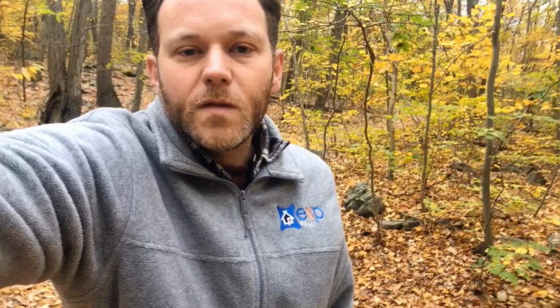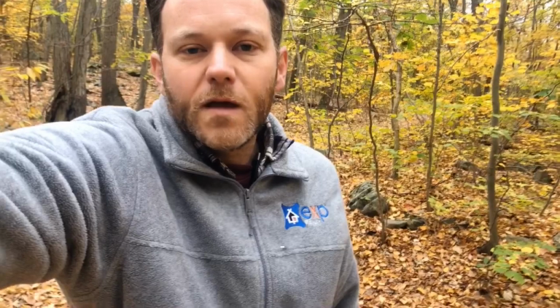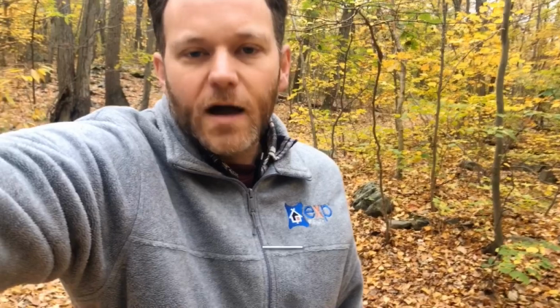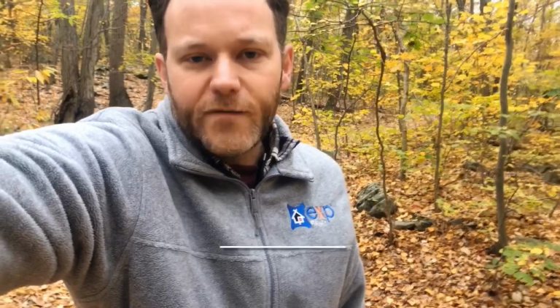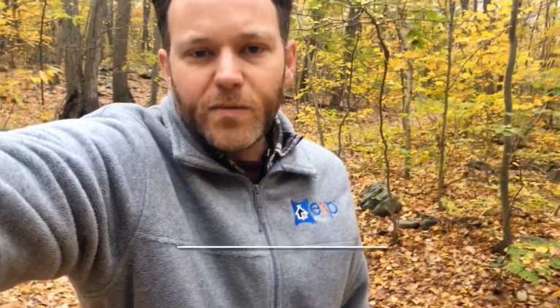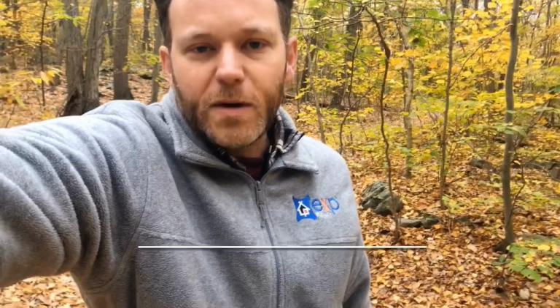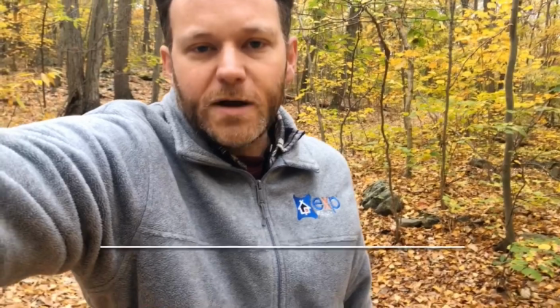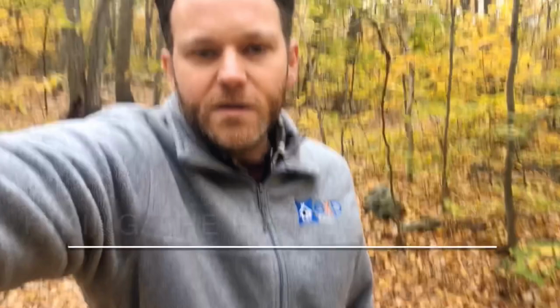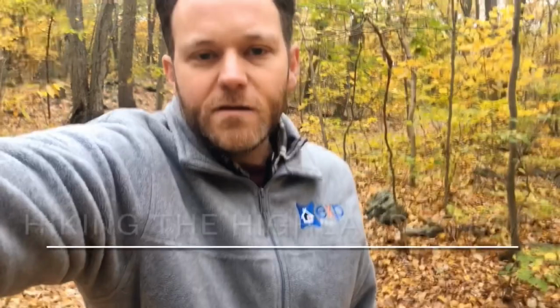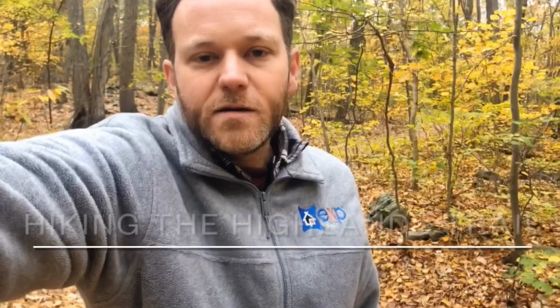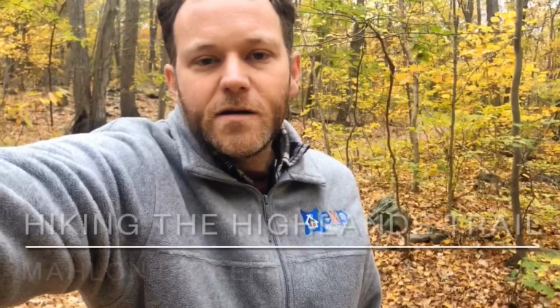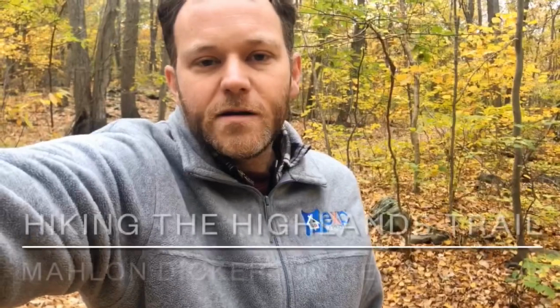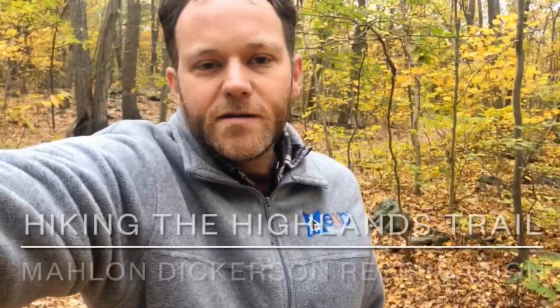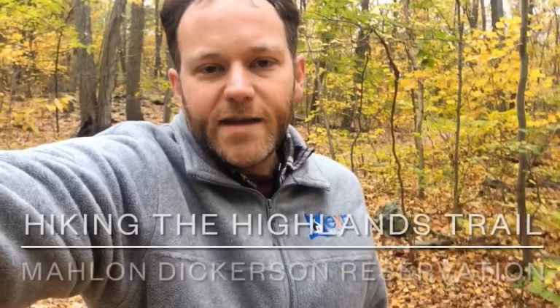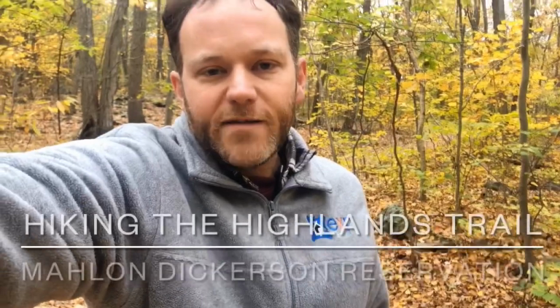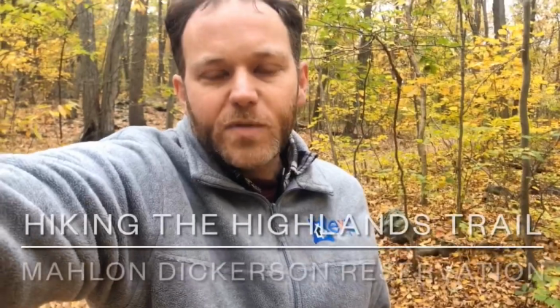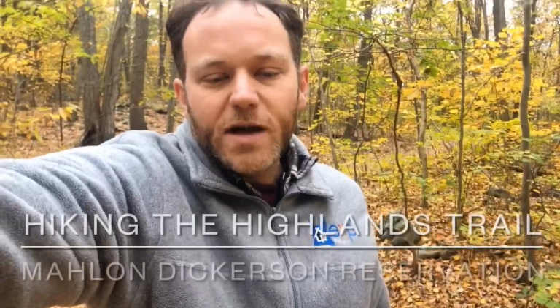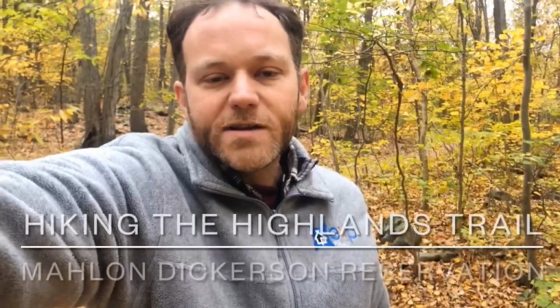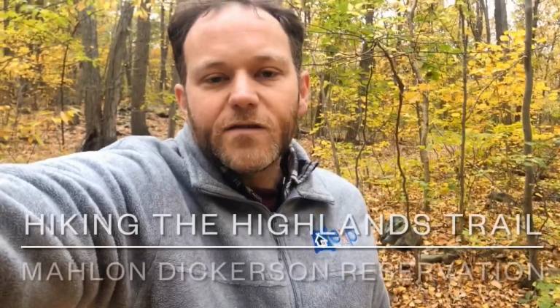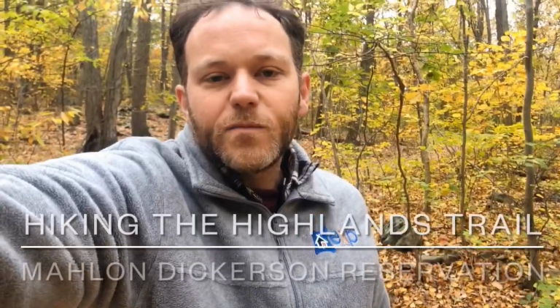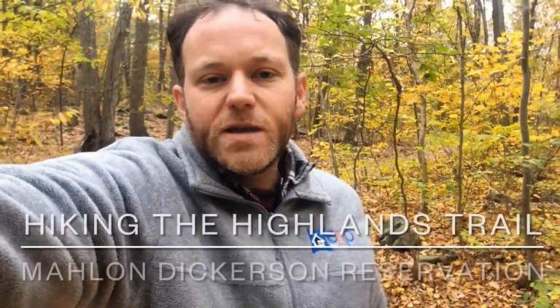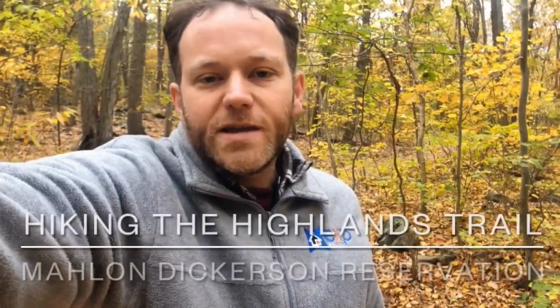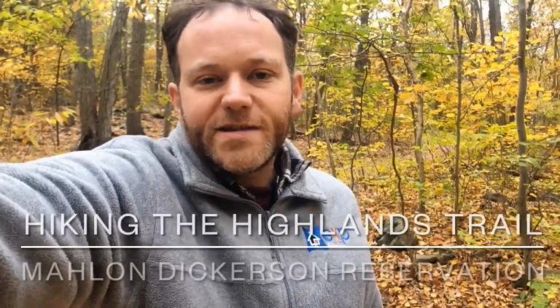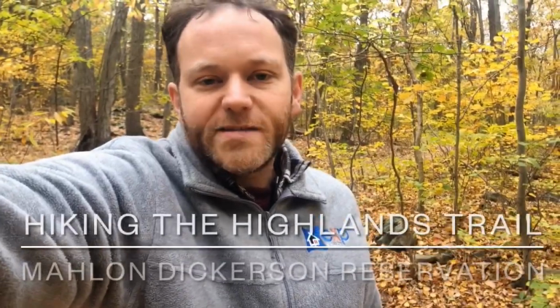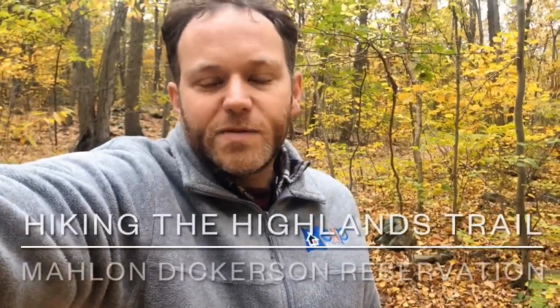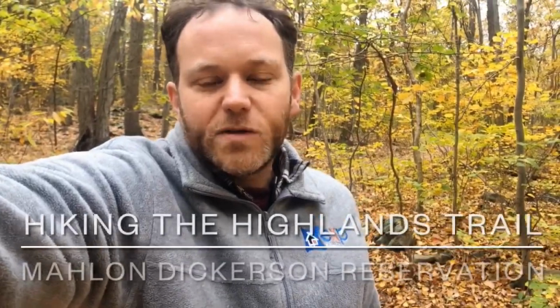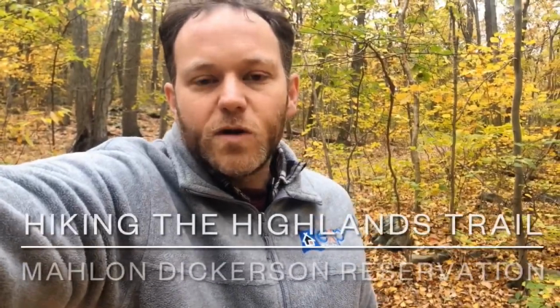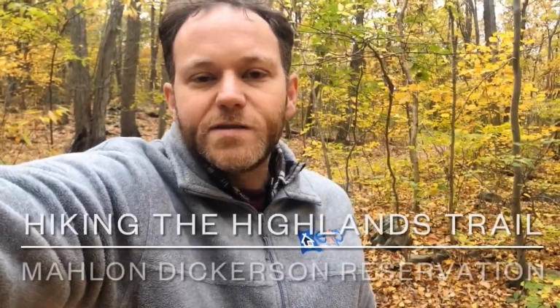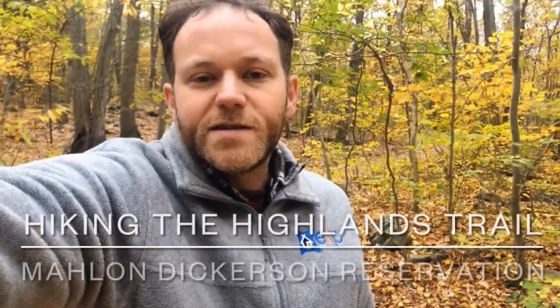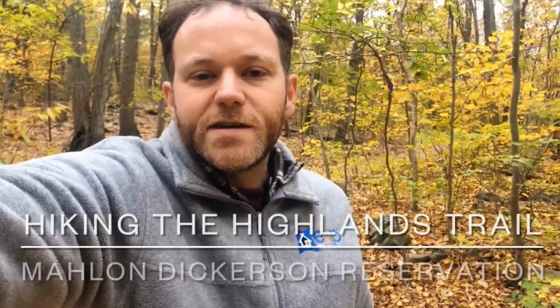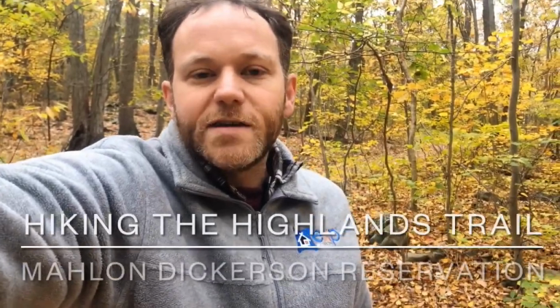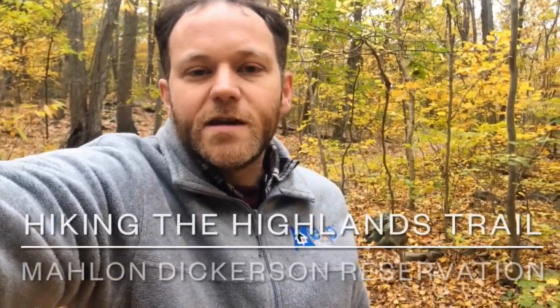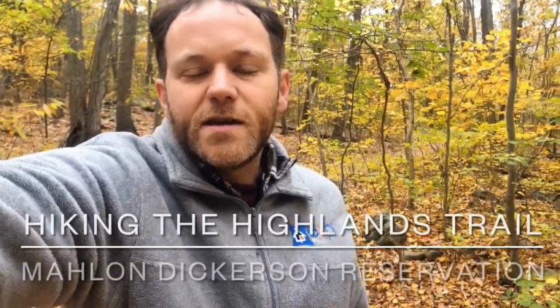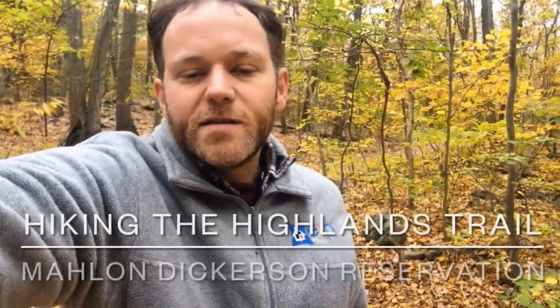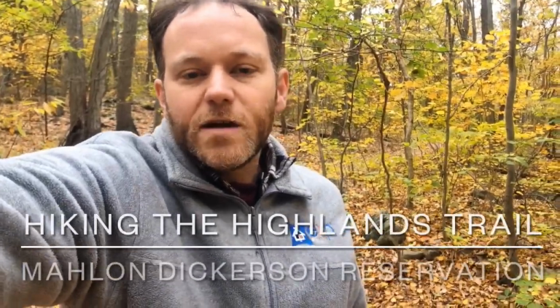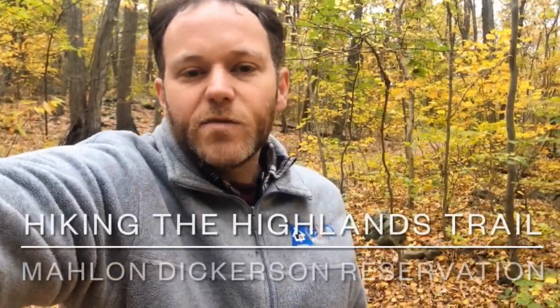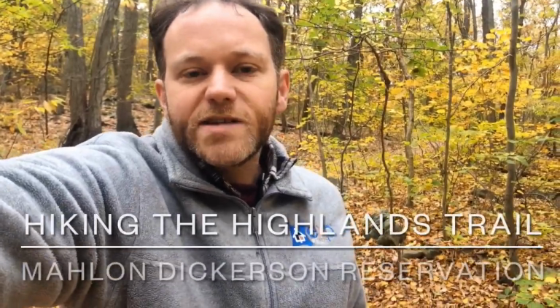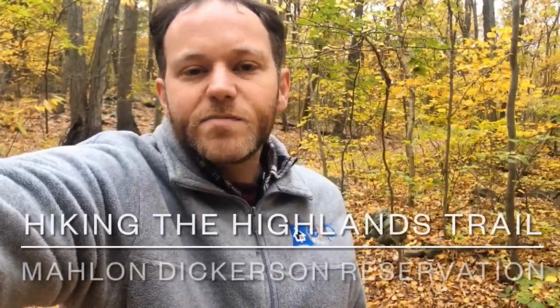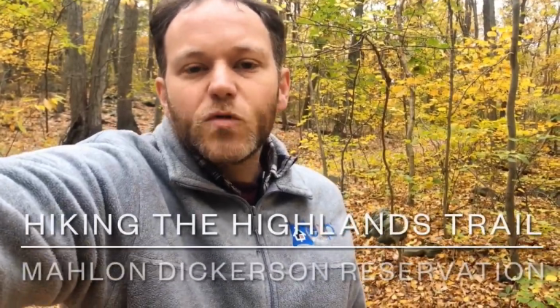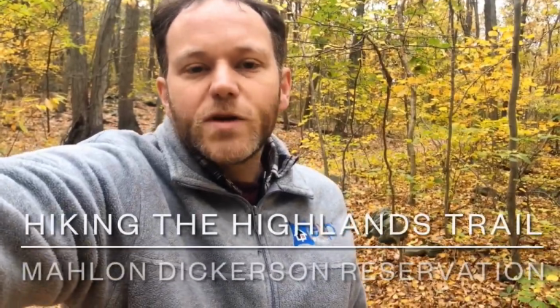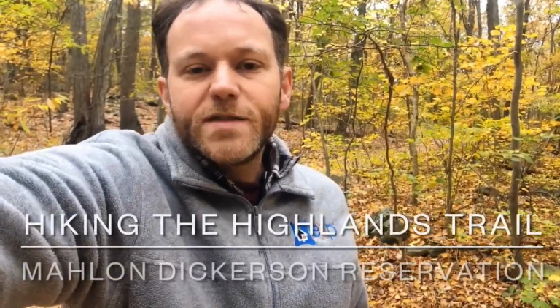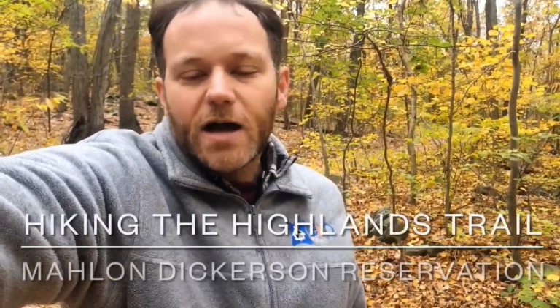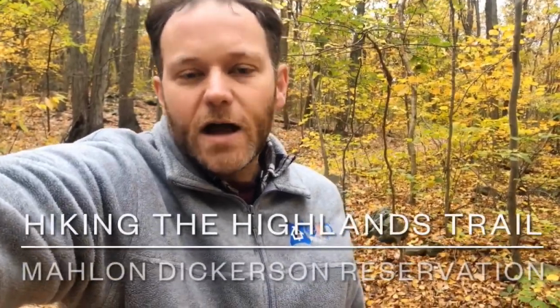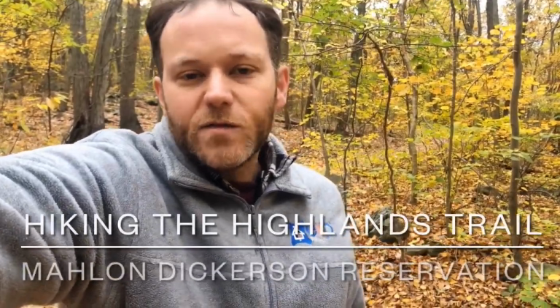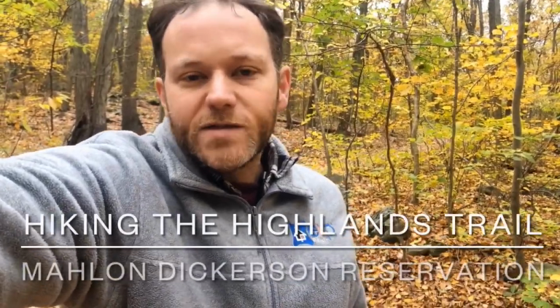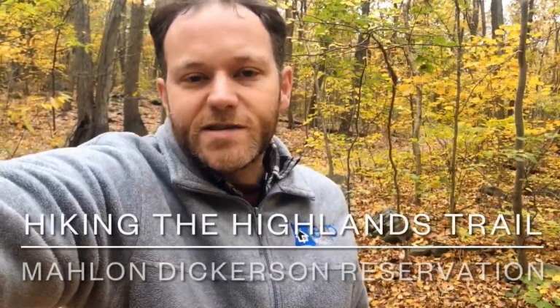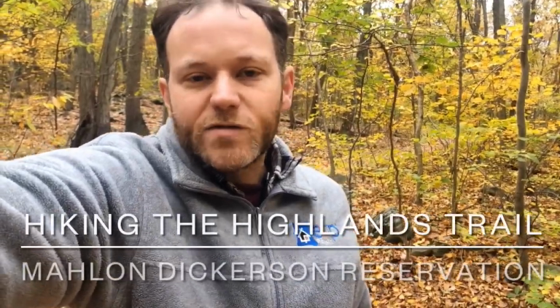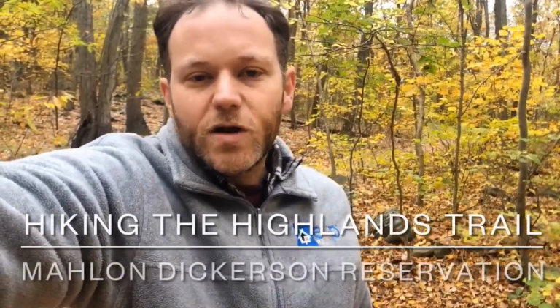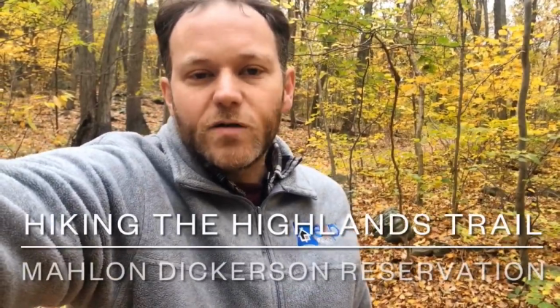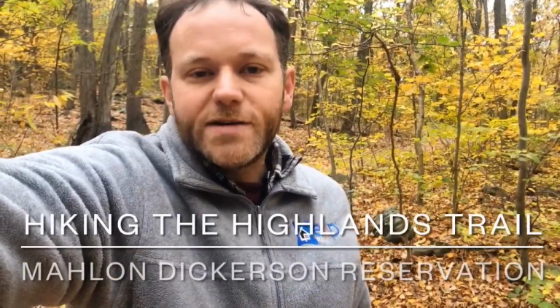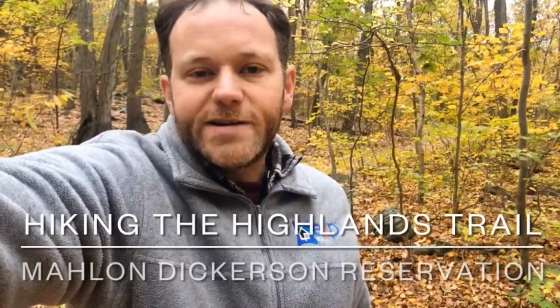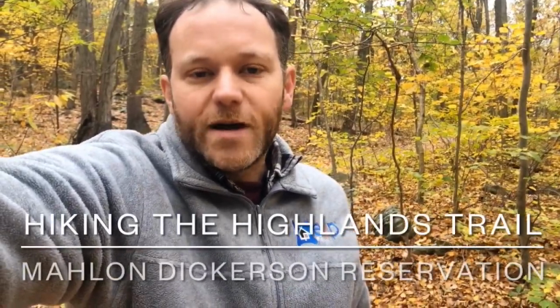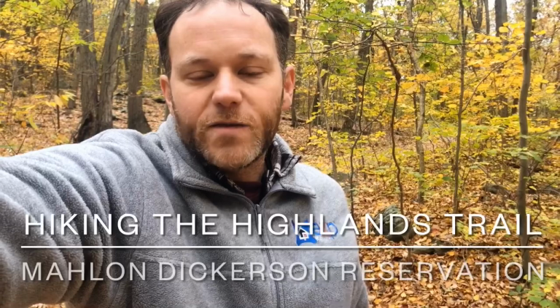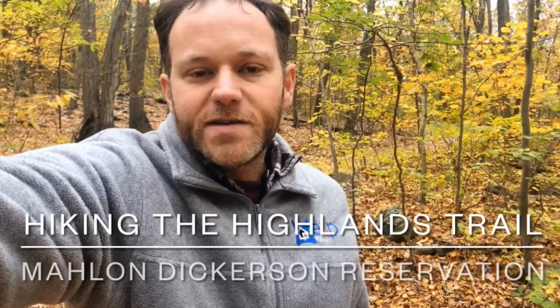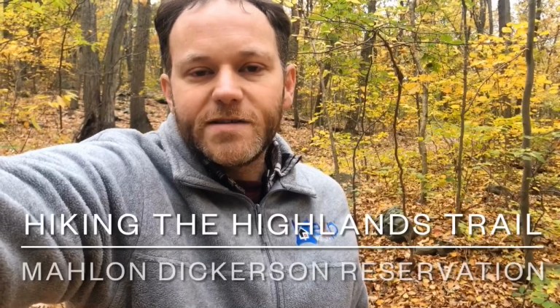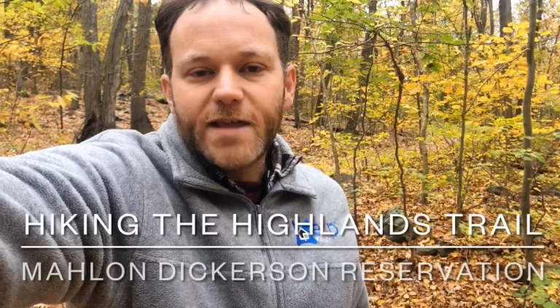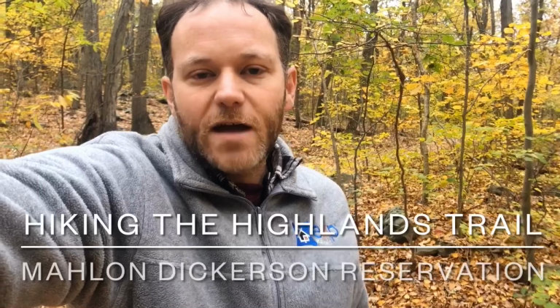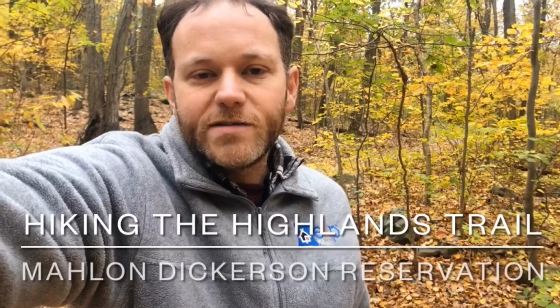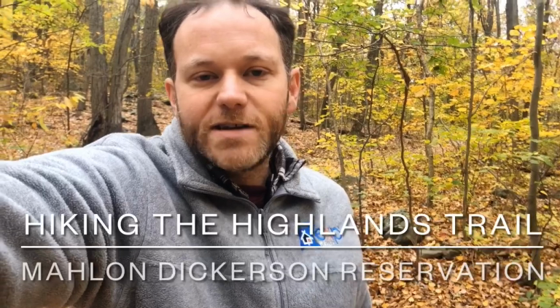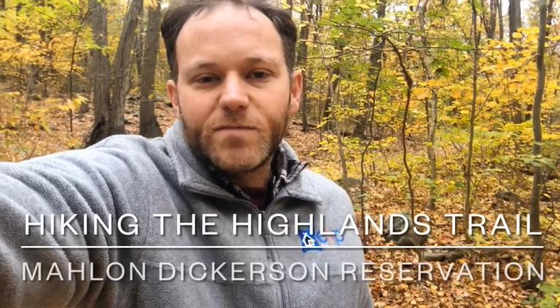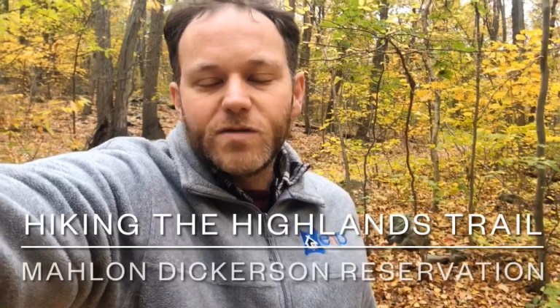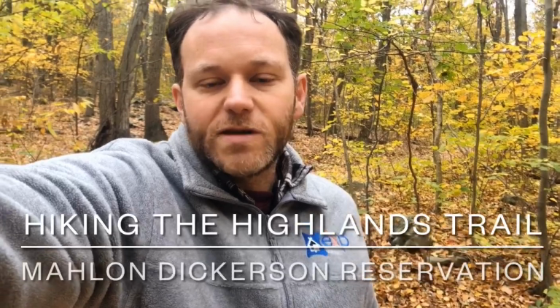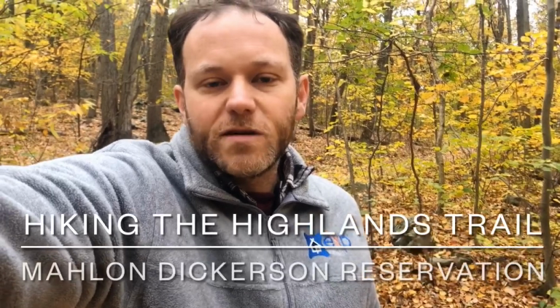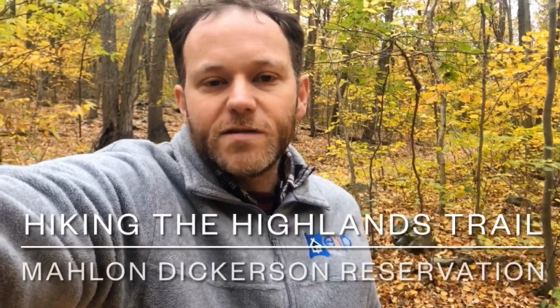Hi everybody, Dave Blinder from EXP Realty.